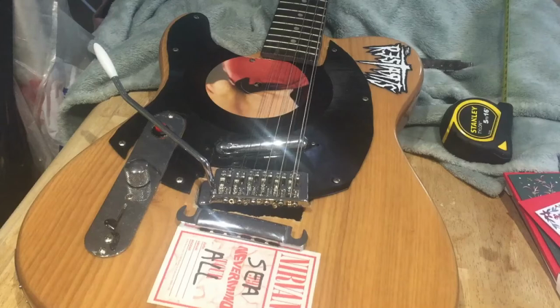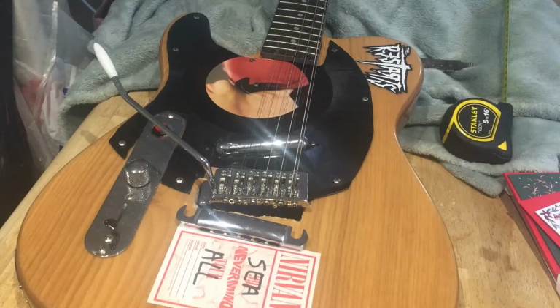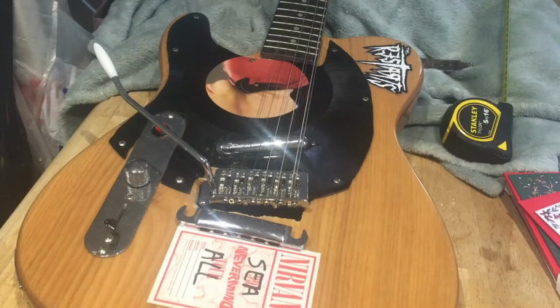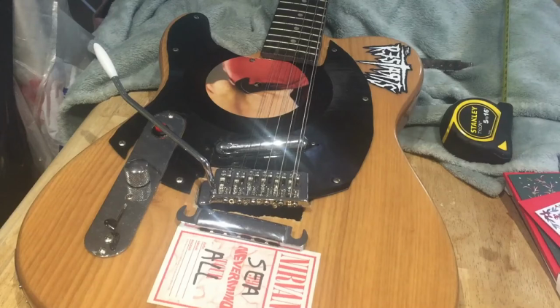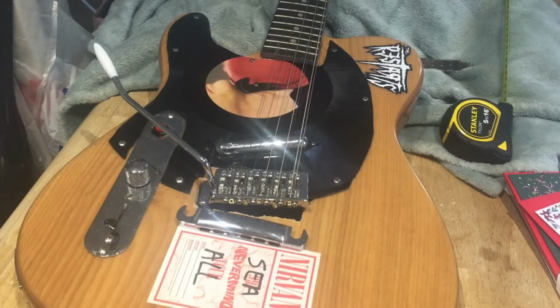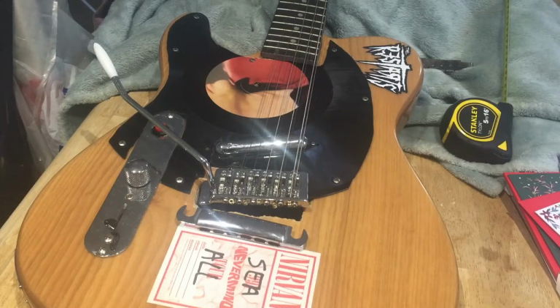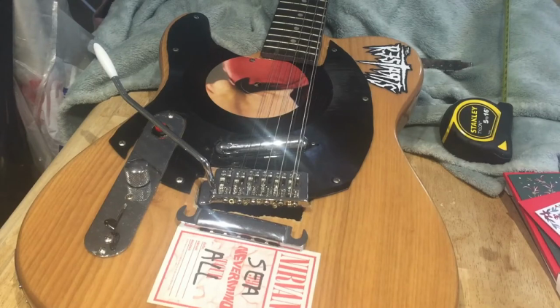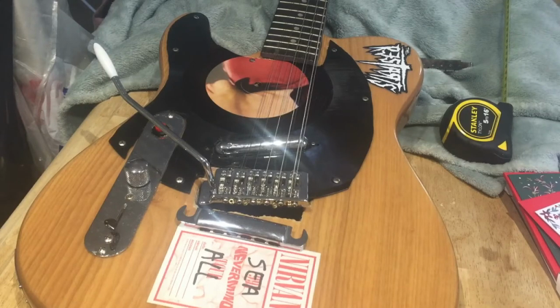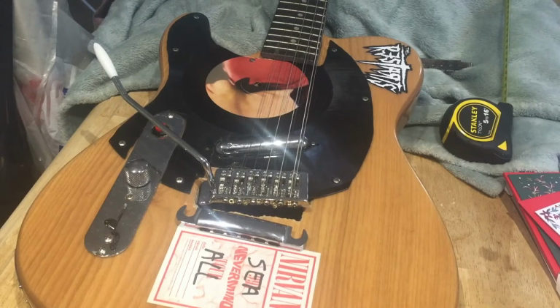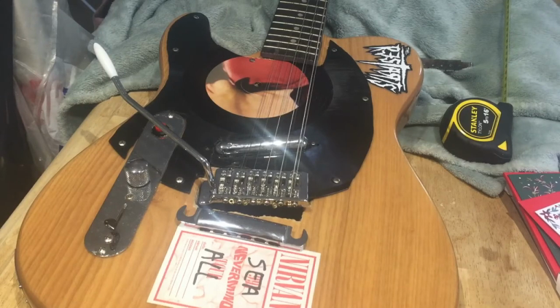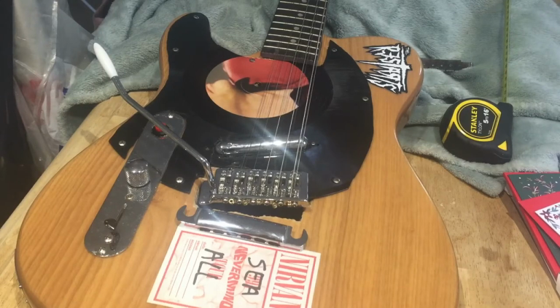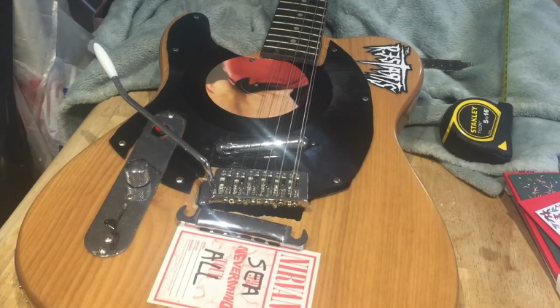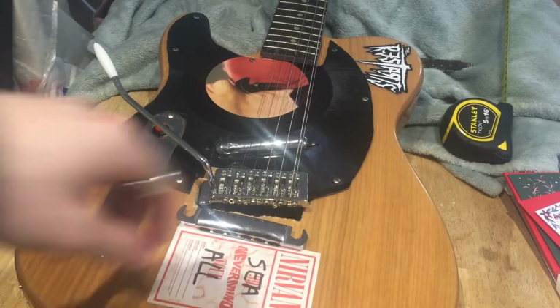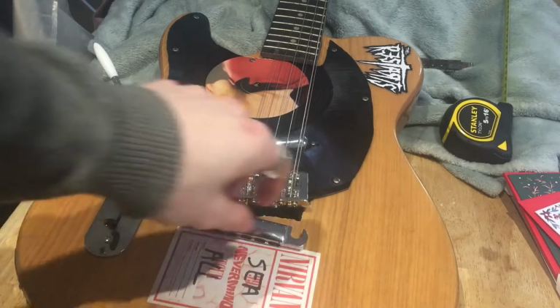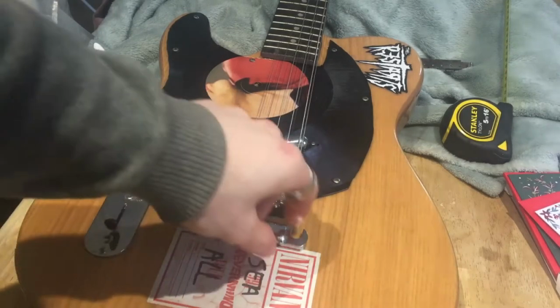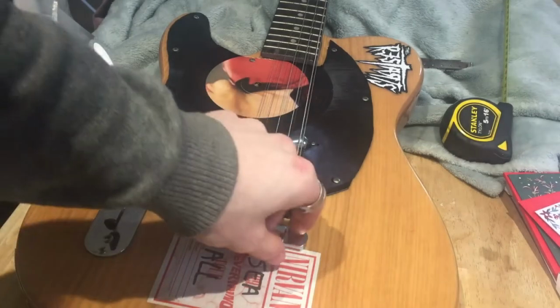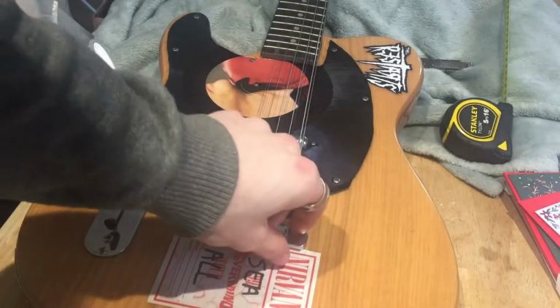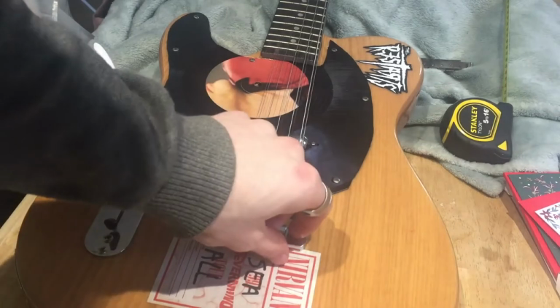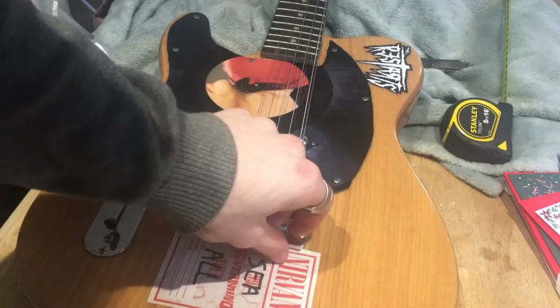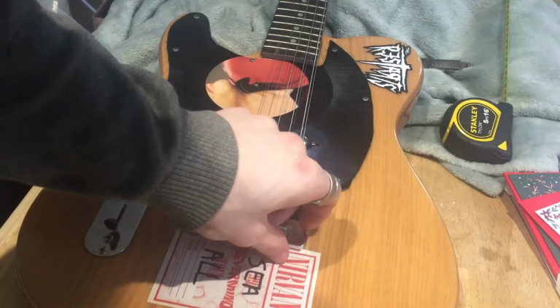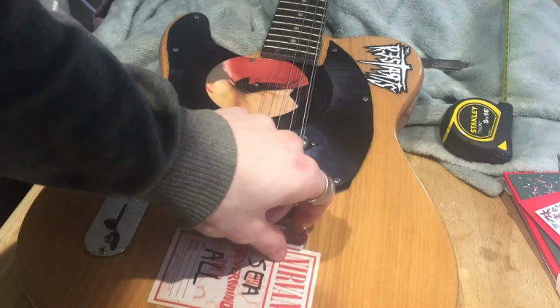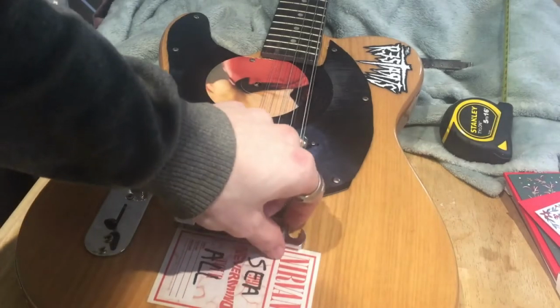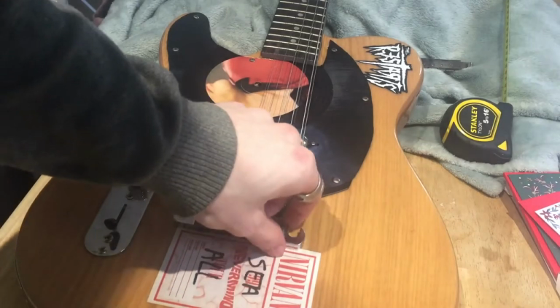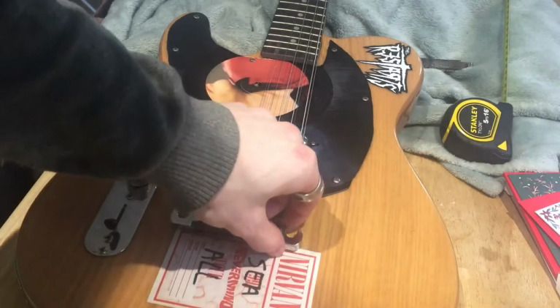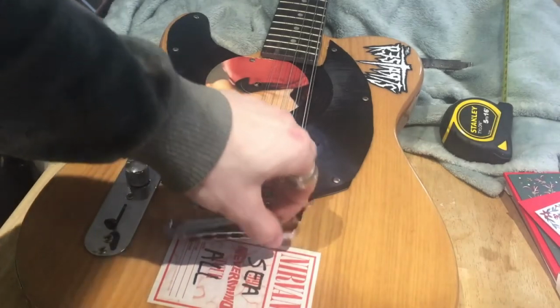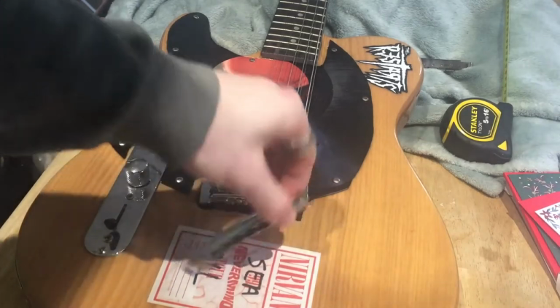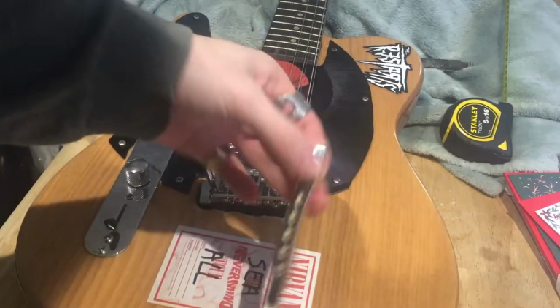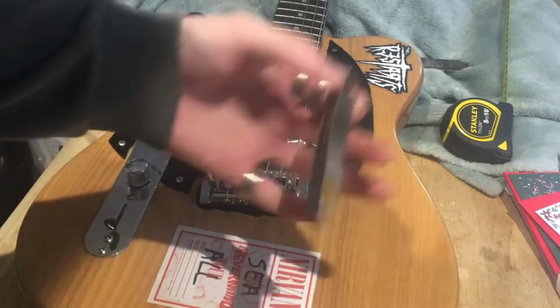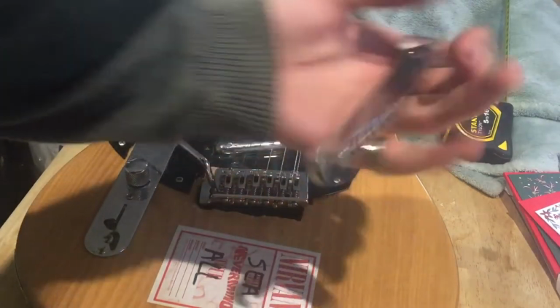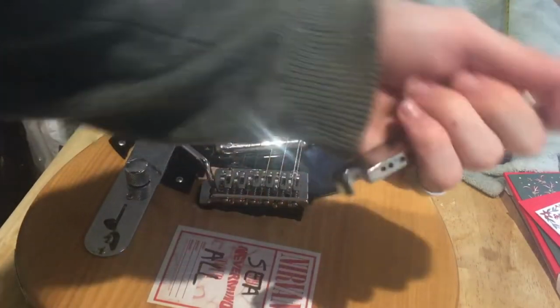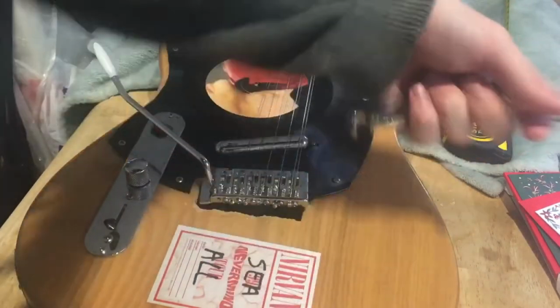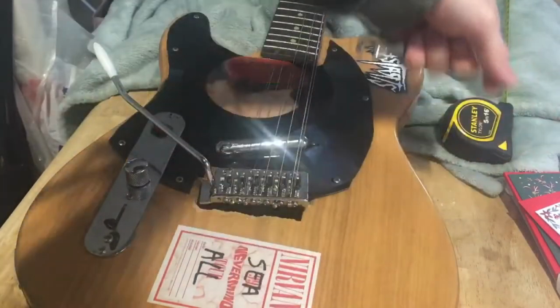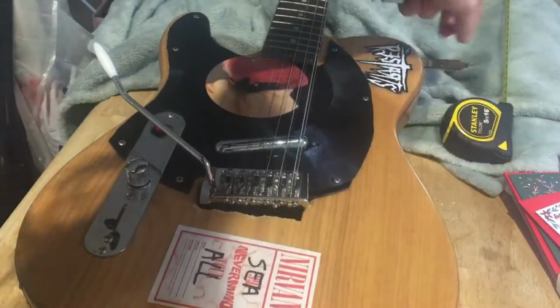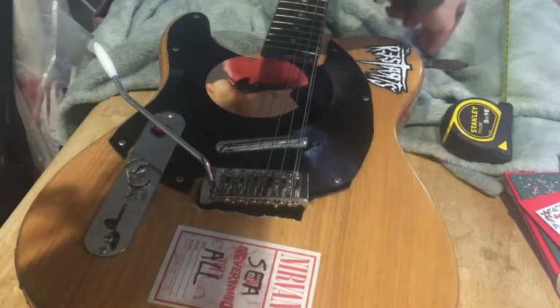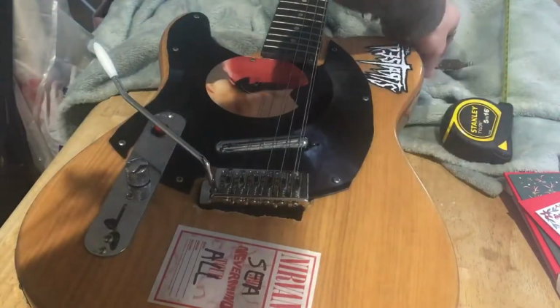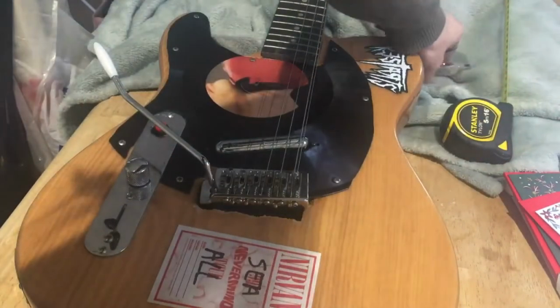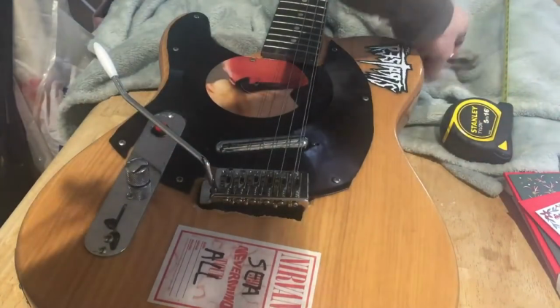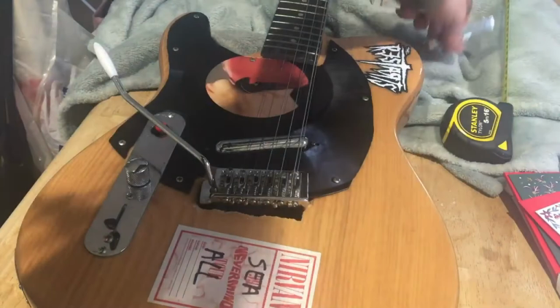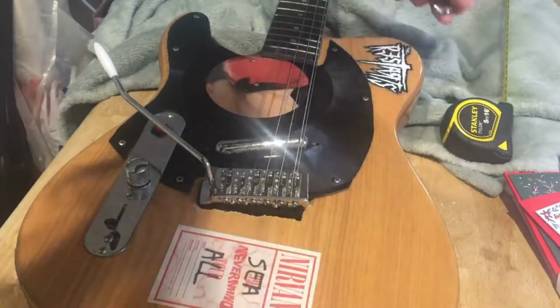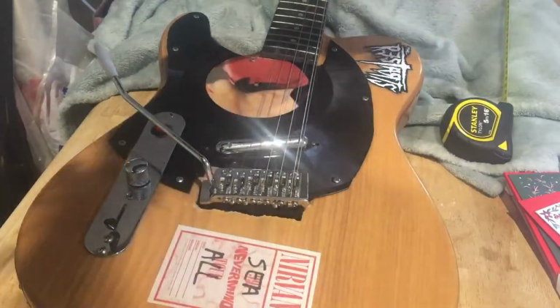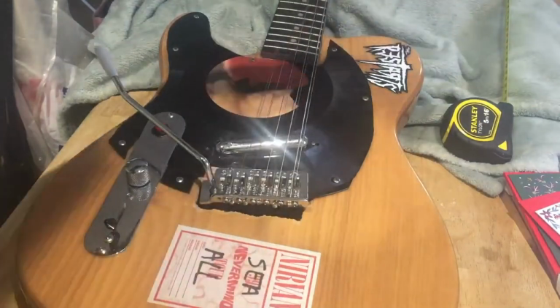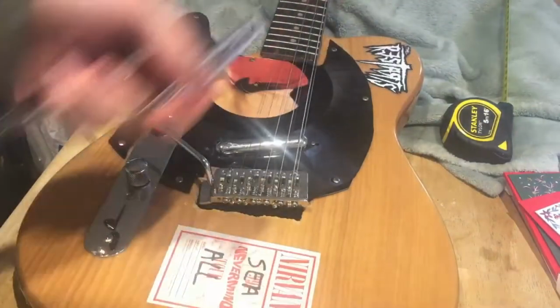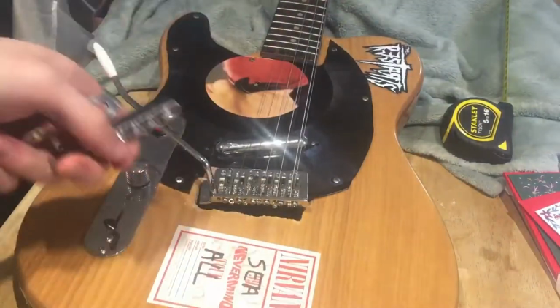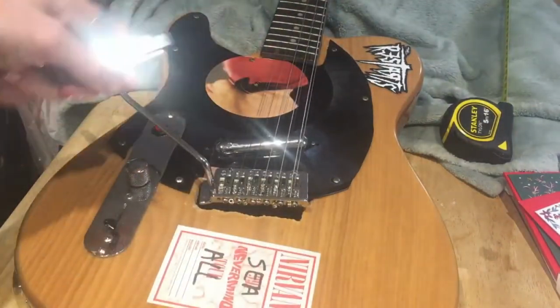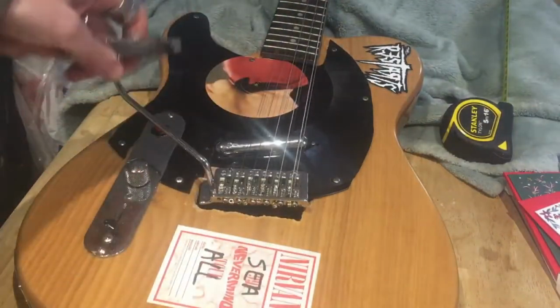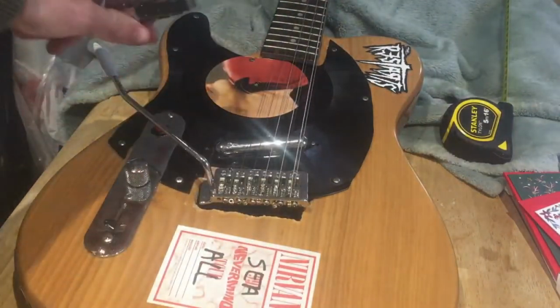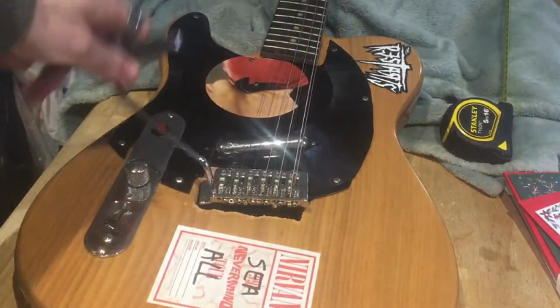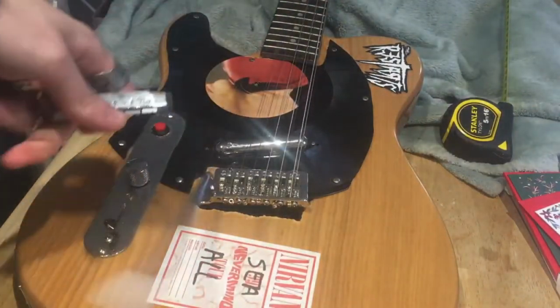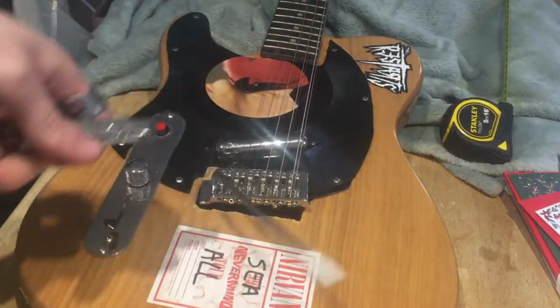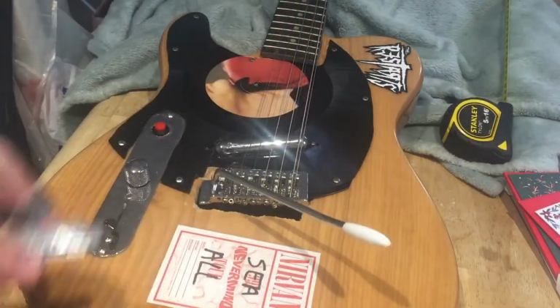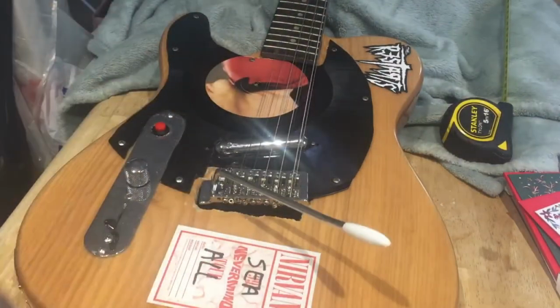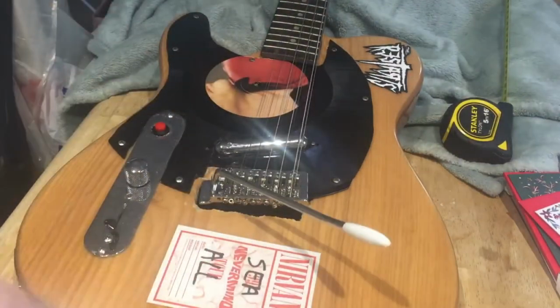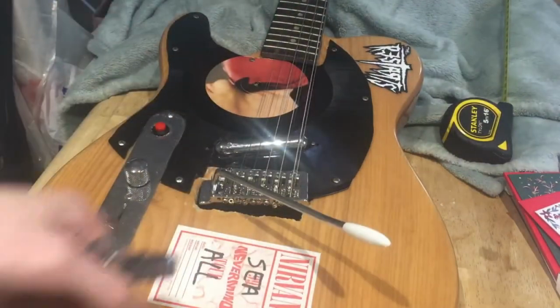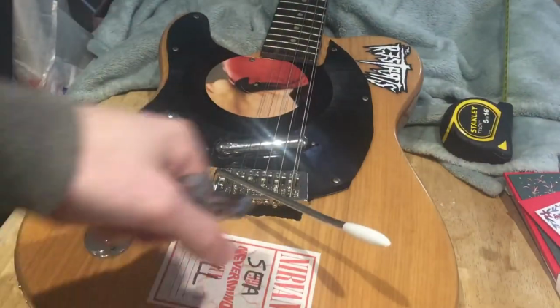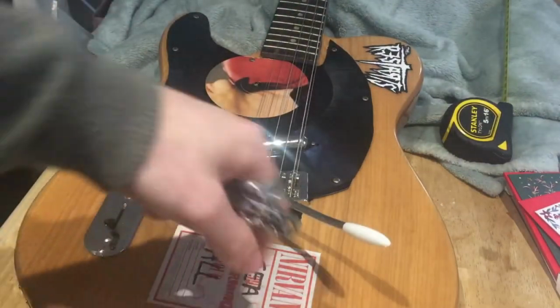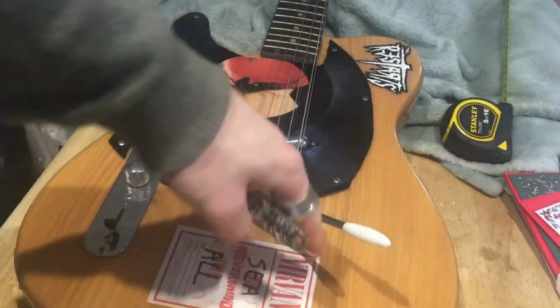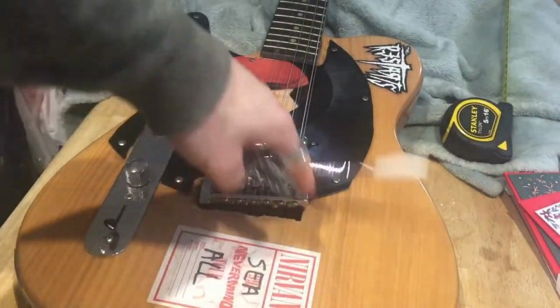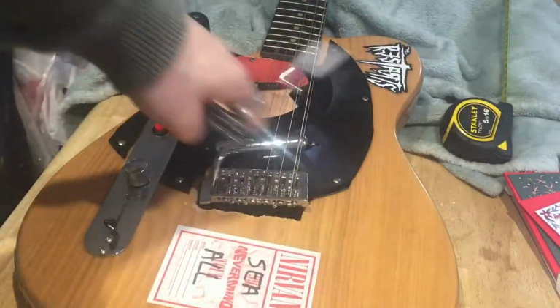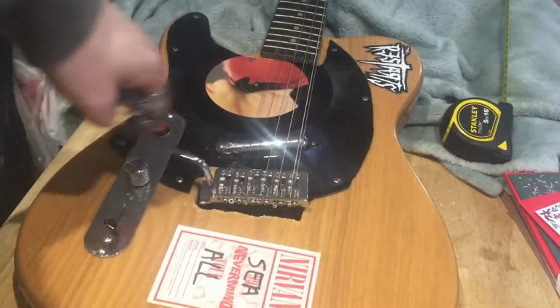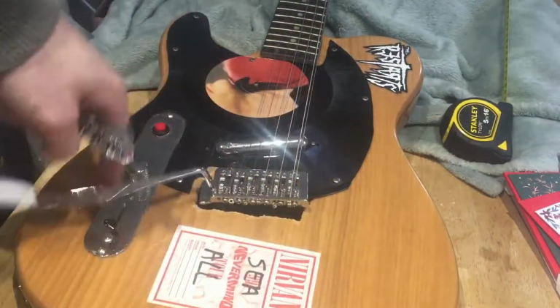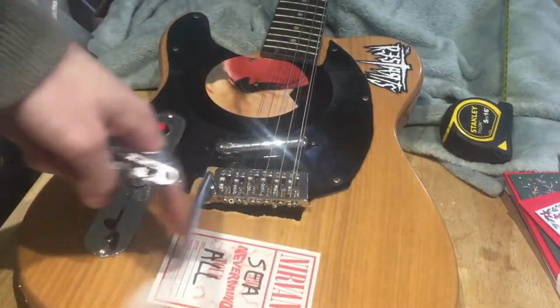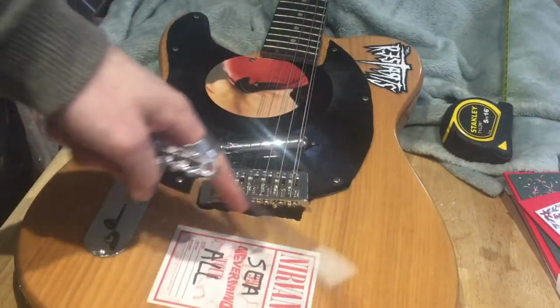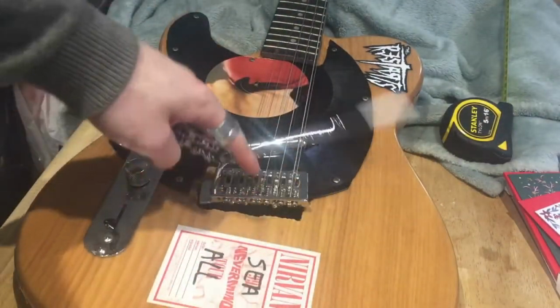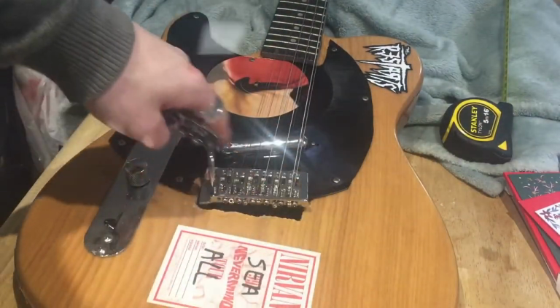Hello everyone, welcome back to another video. In today's video, it's that time of year again when I'm messing around with my Telecaster.